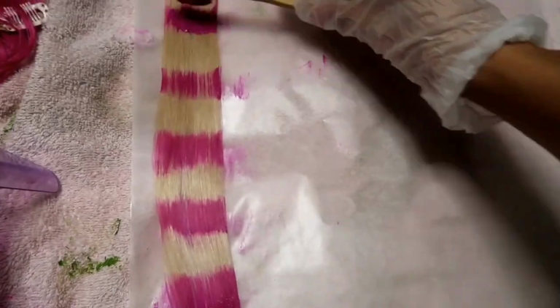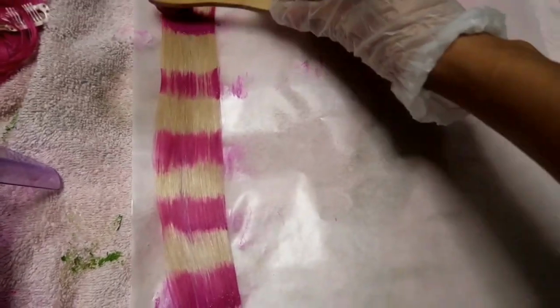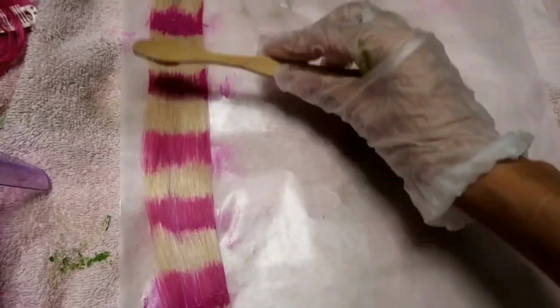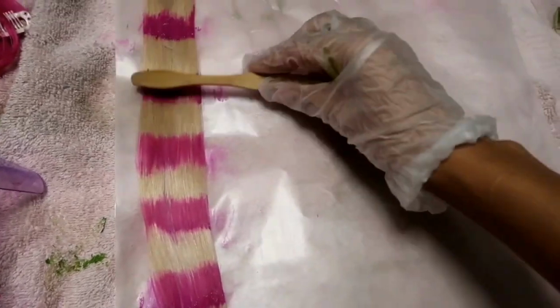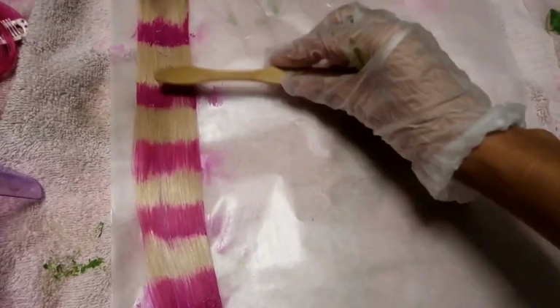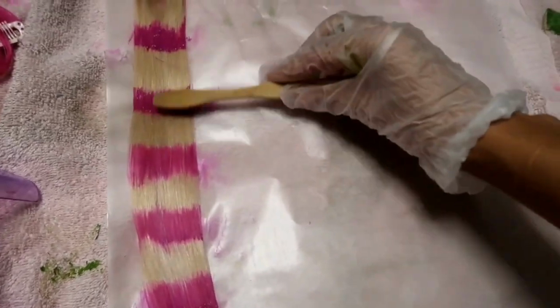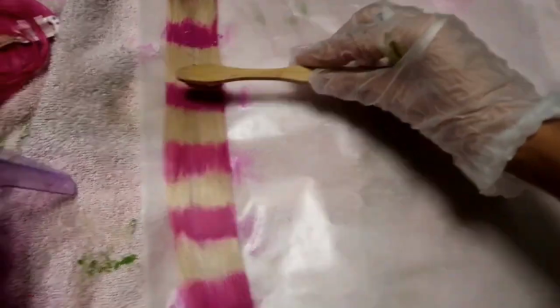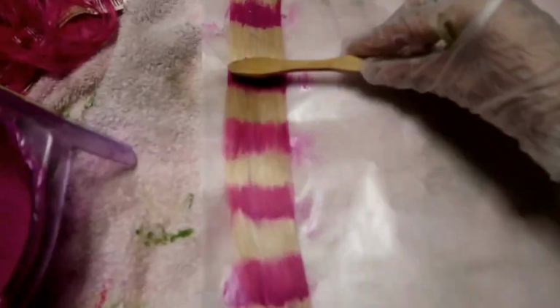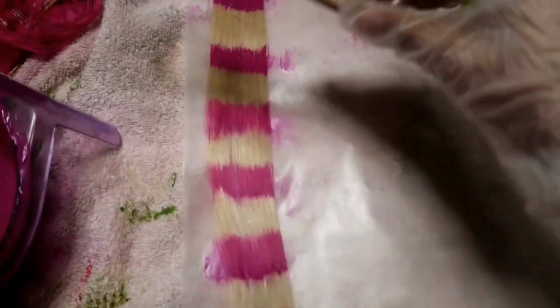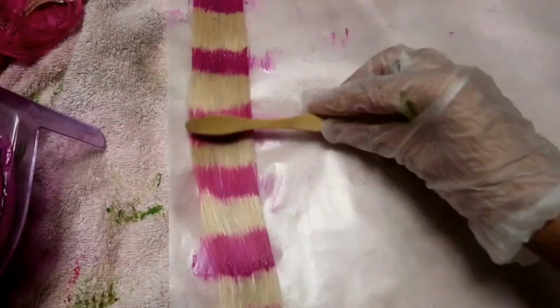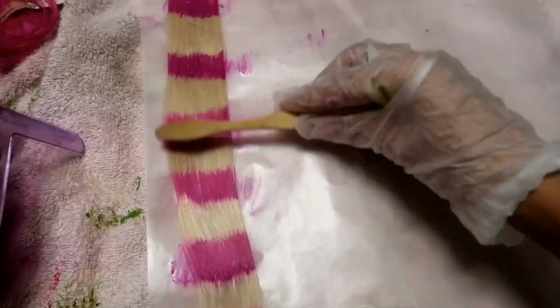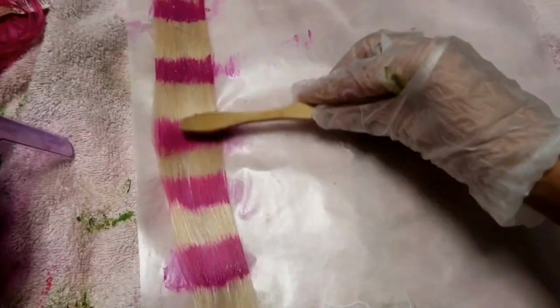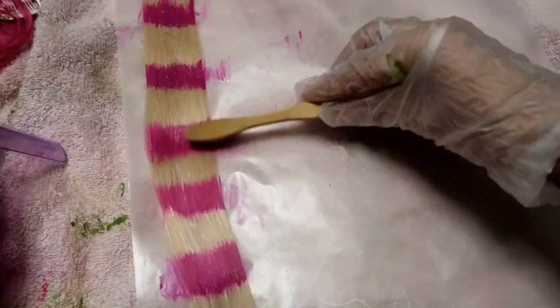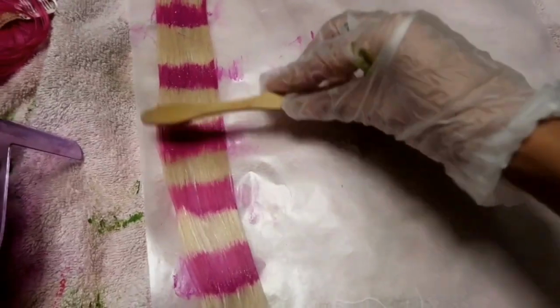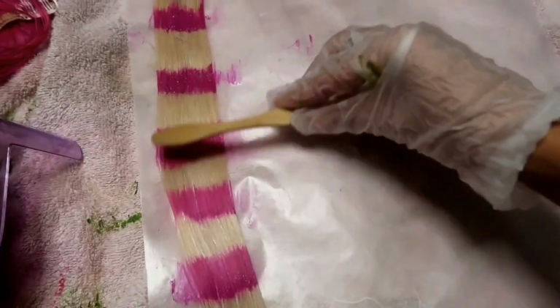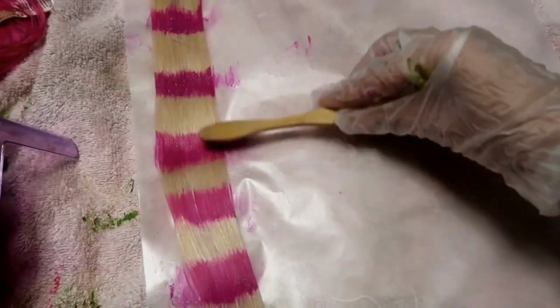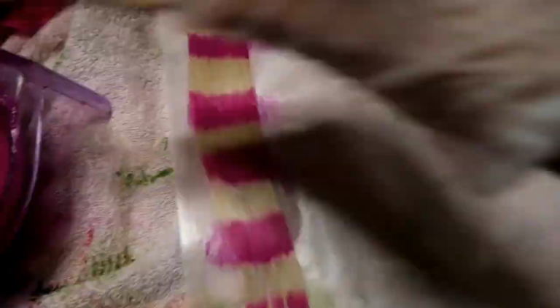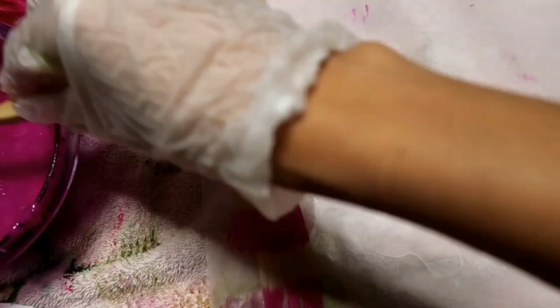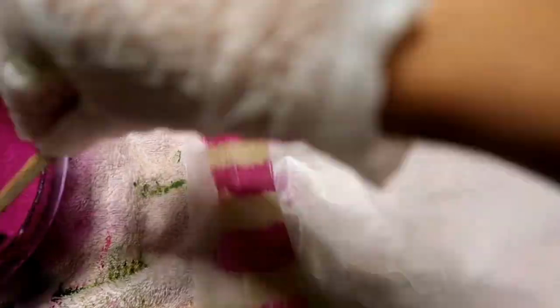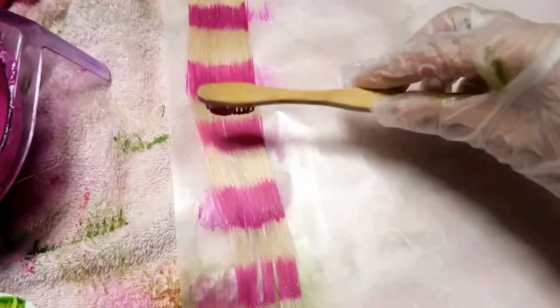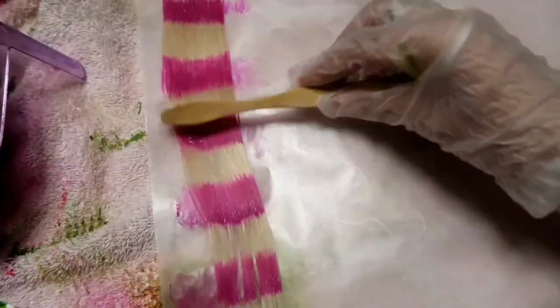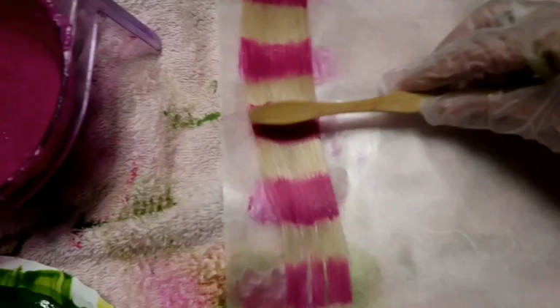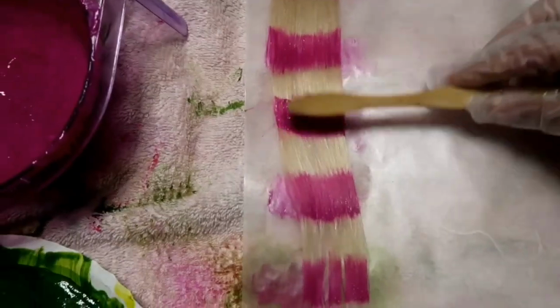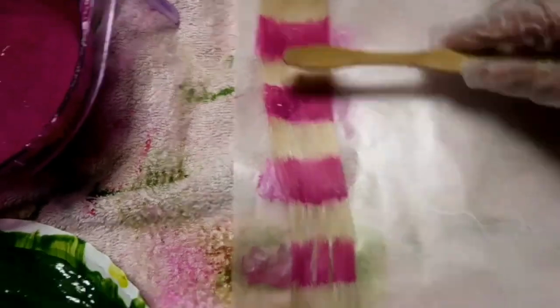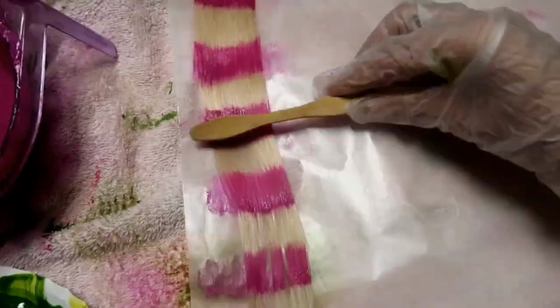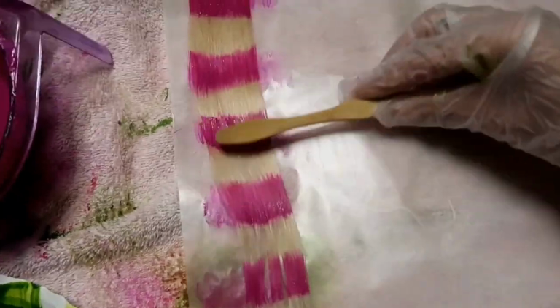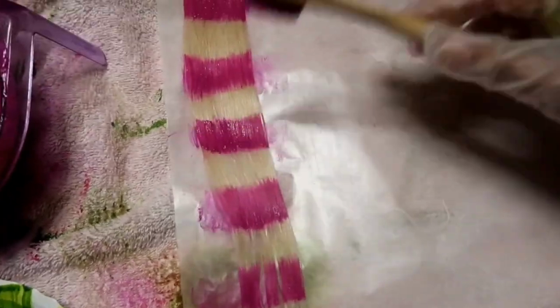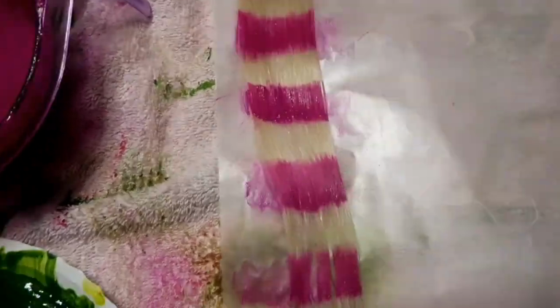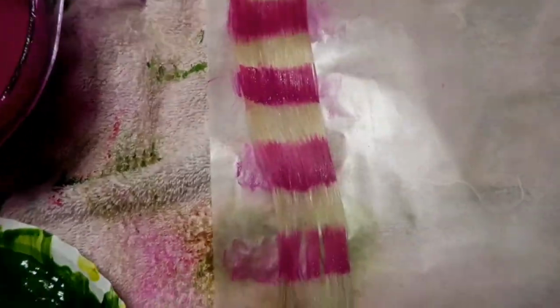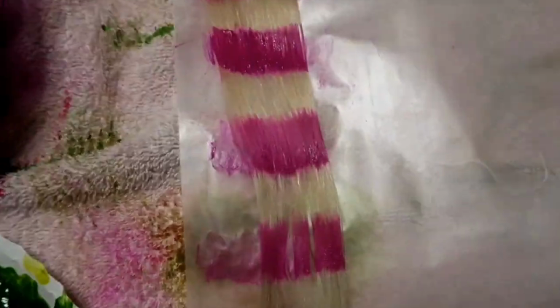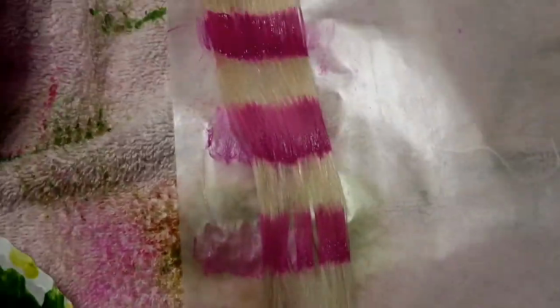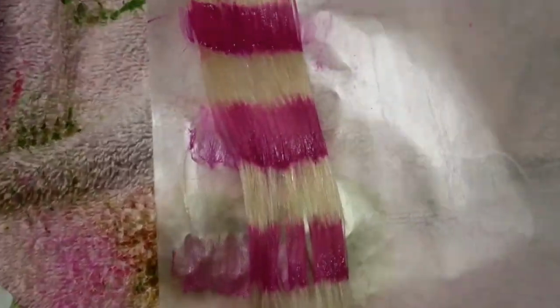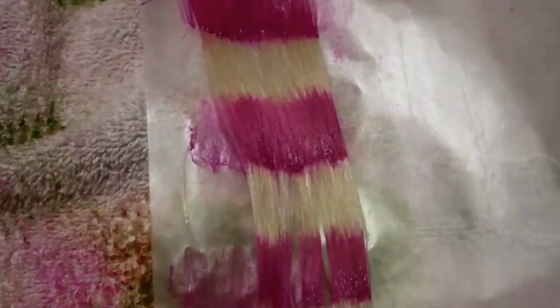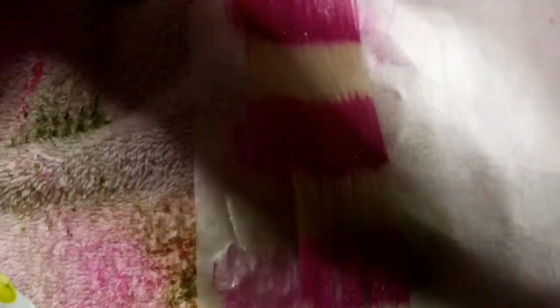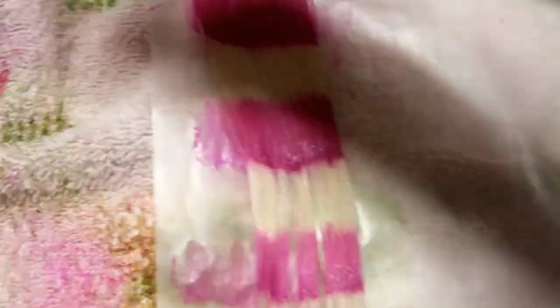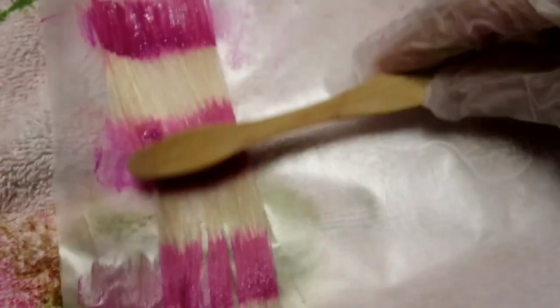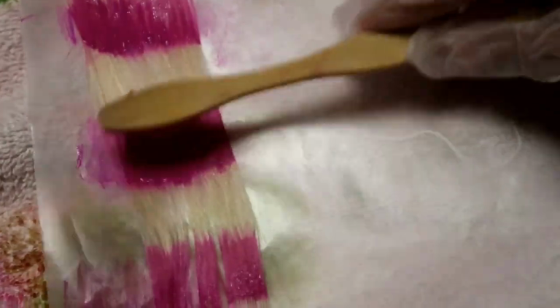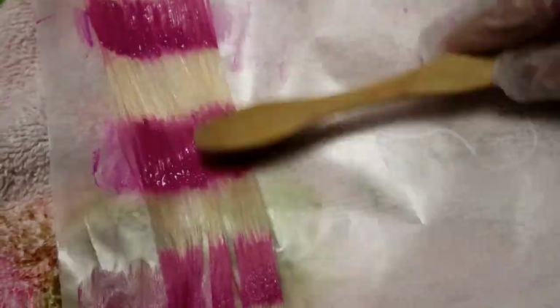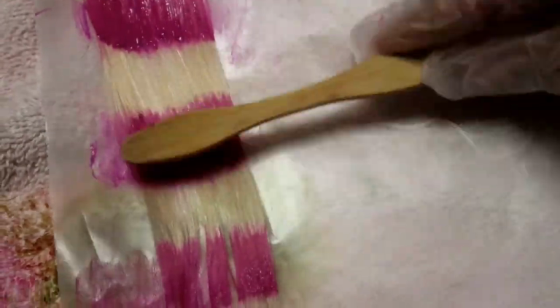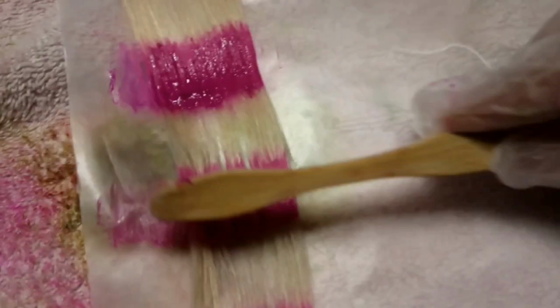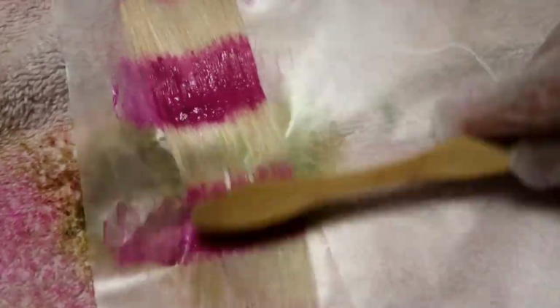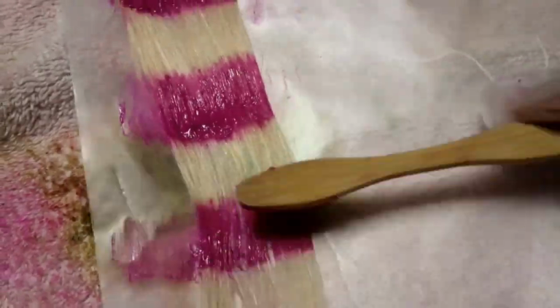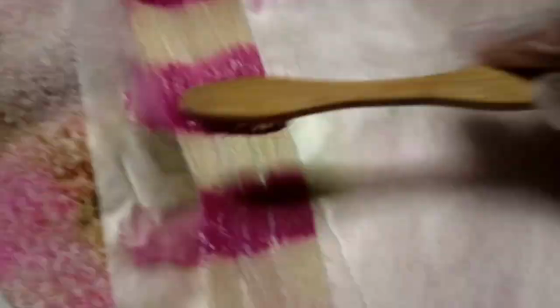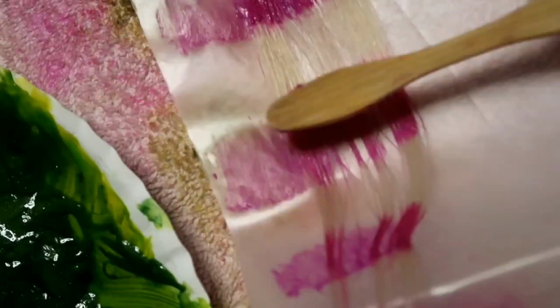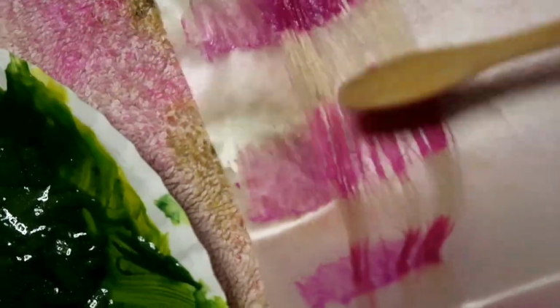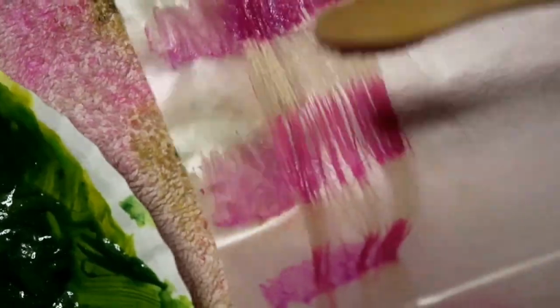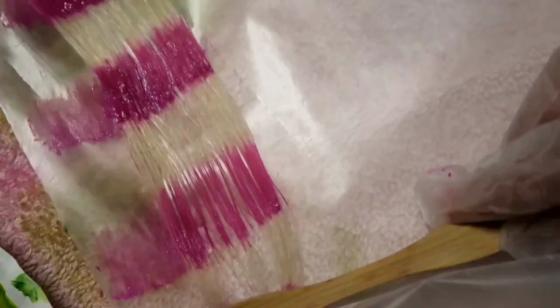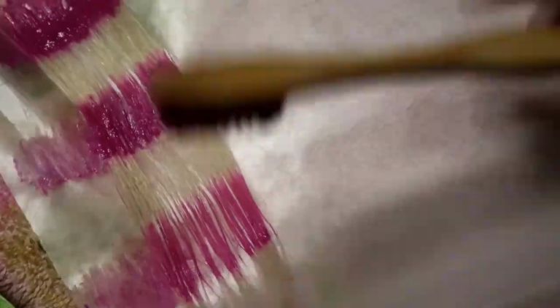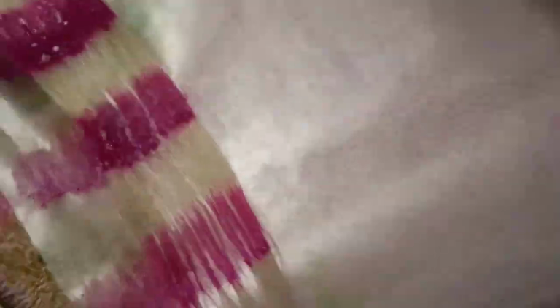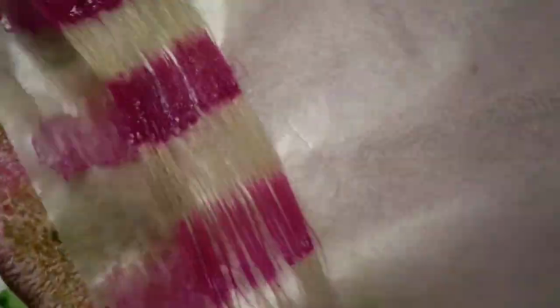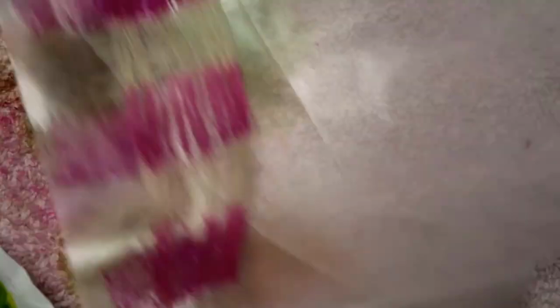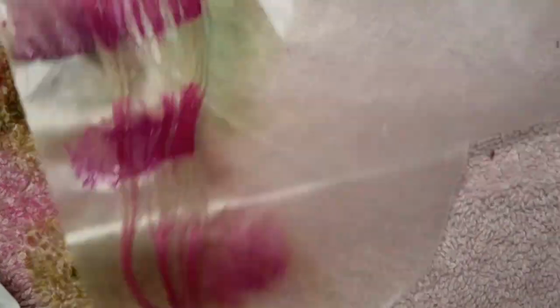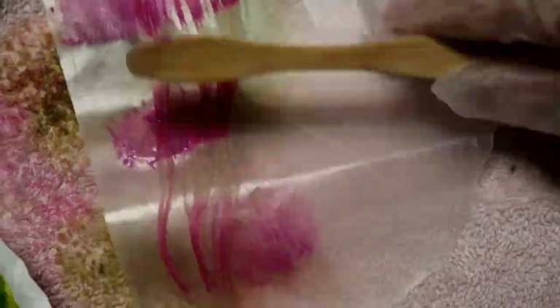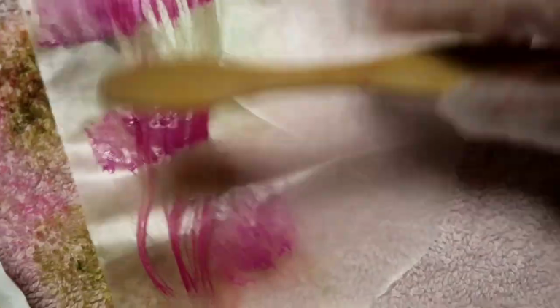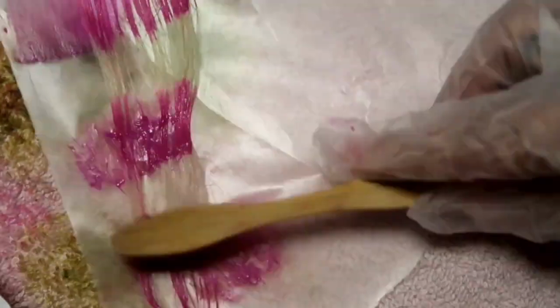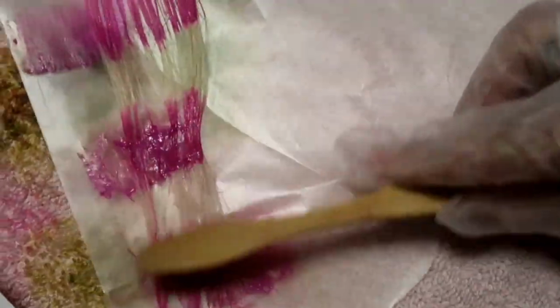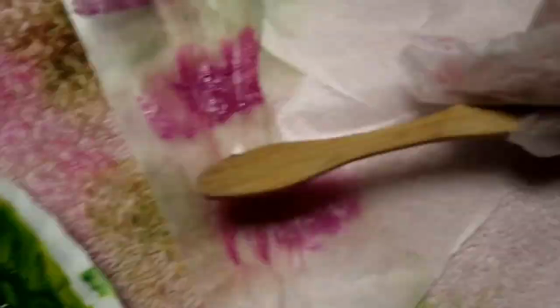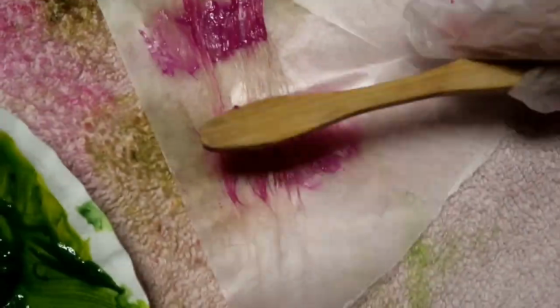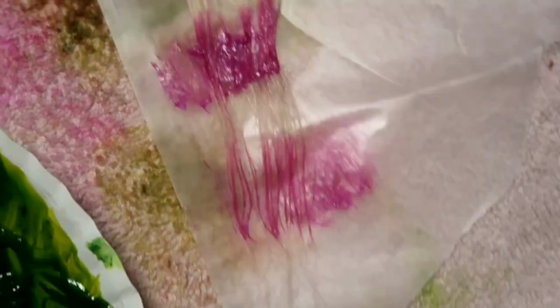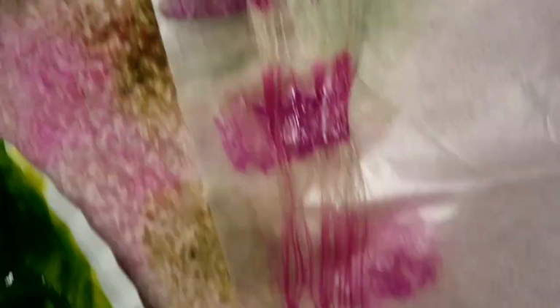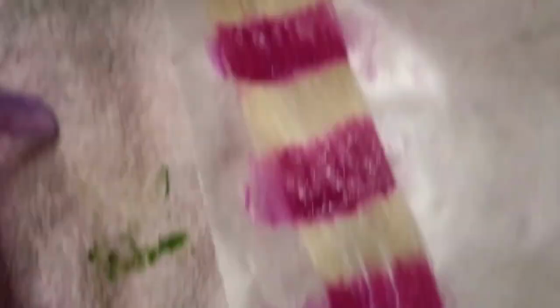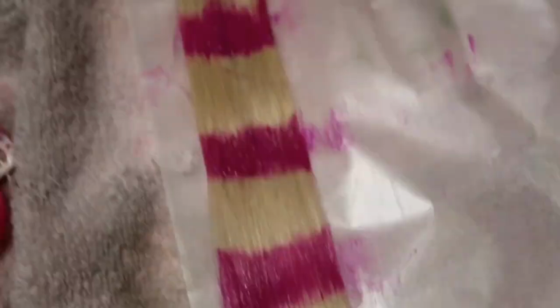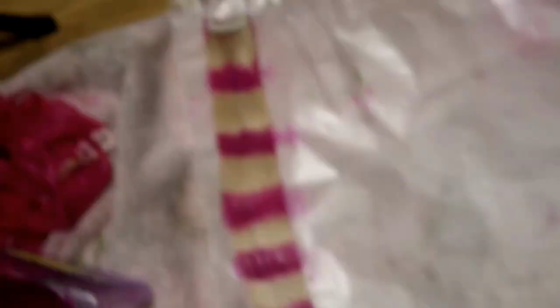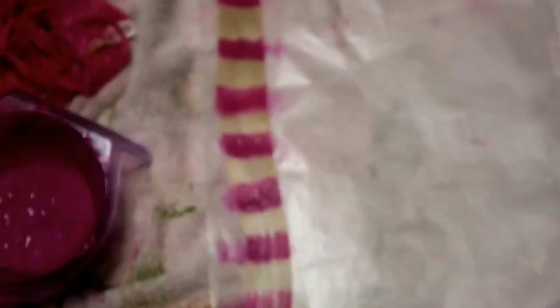Next I'm going to do the exact same thing to make a pink one, just leaving in some blonde spaces and not filling them in. This one is my favorite — it came out really cute.